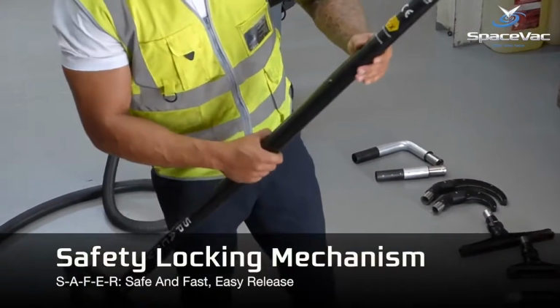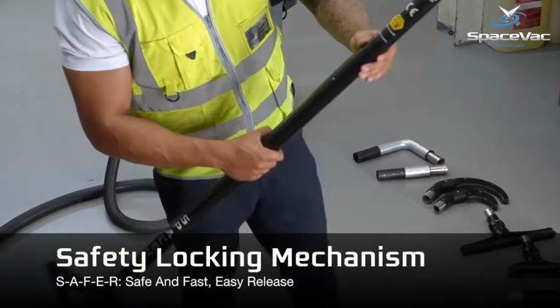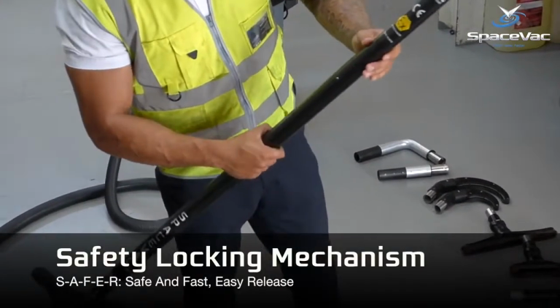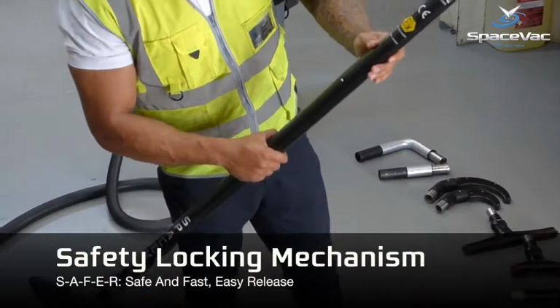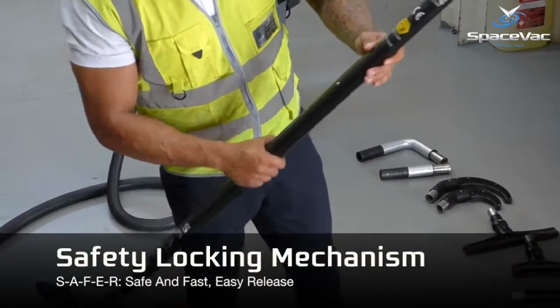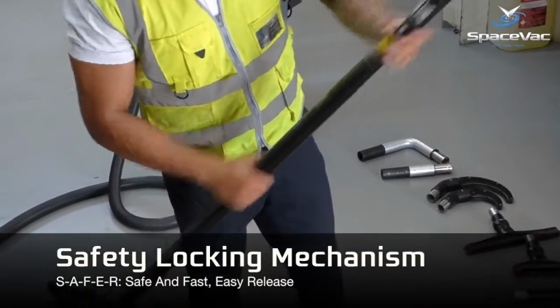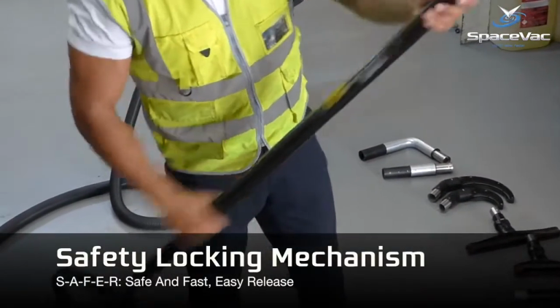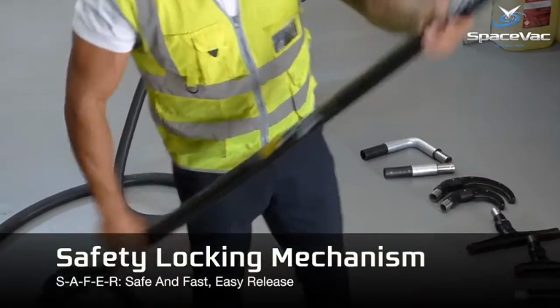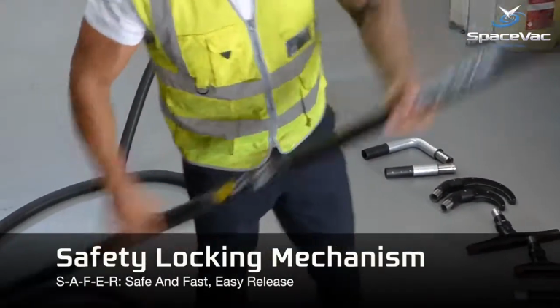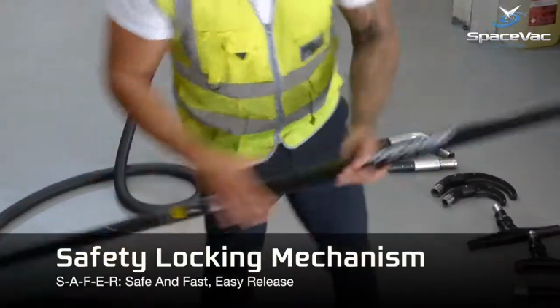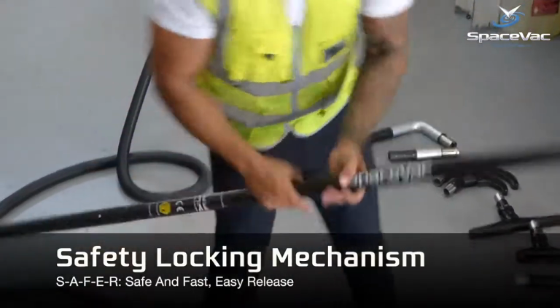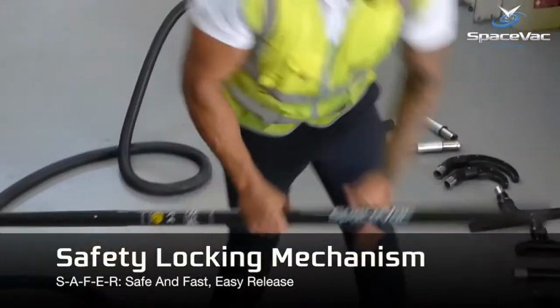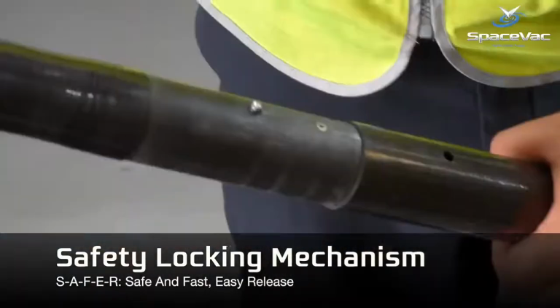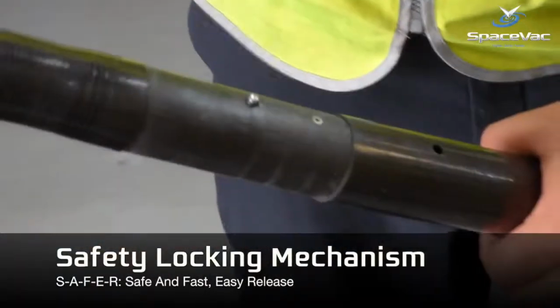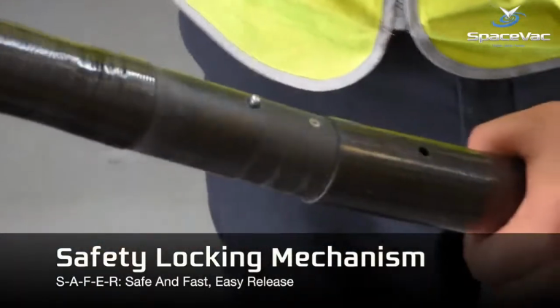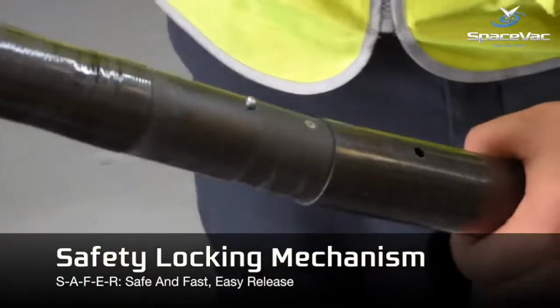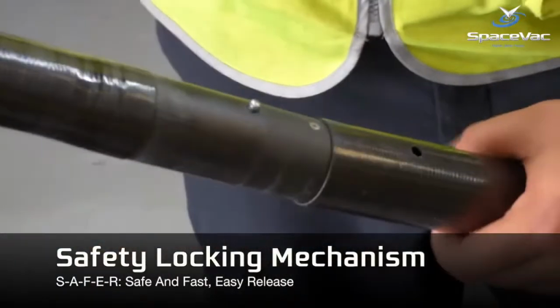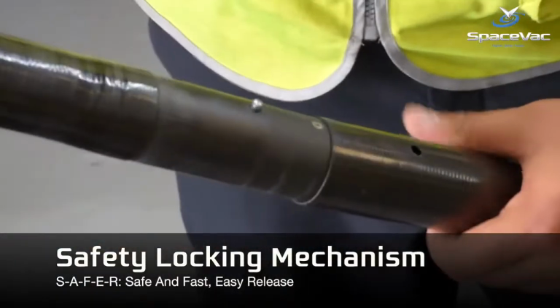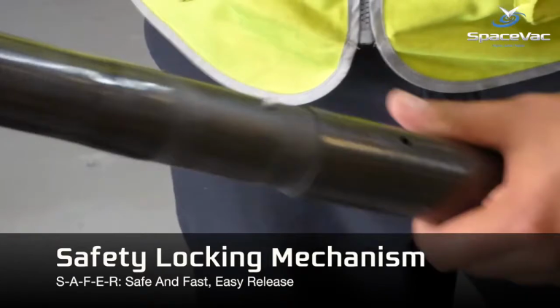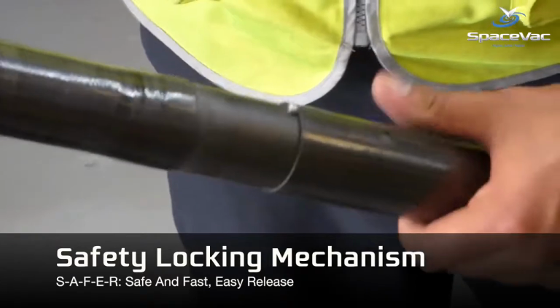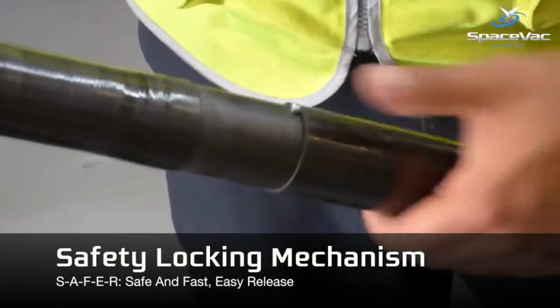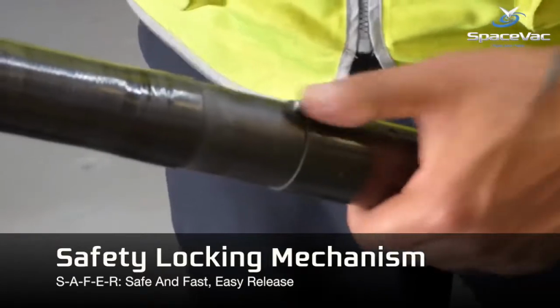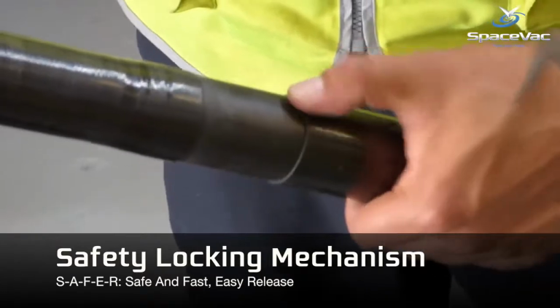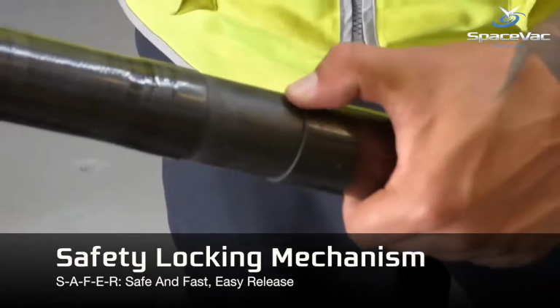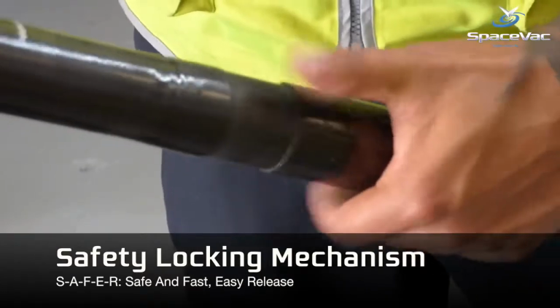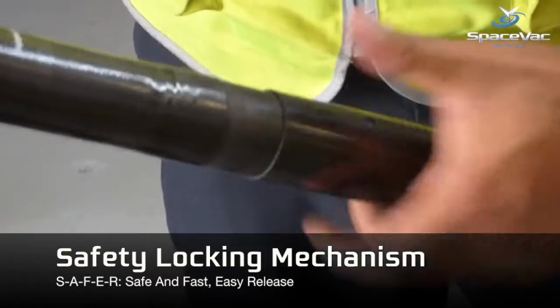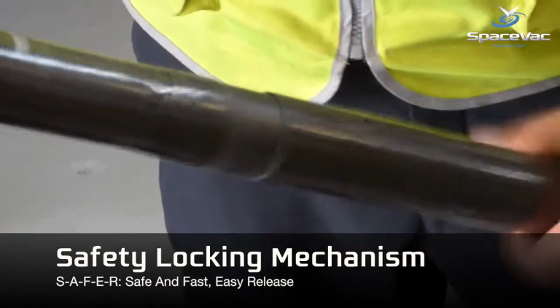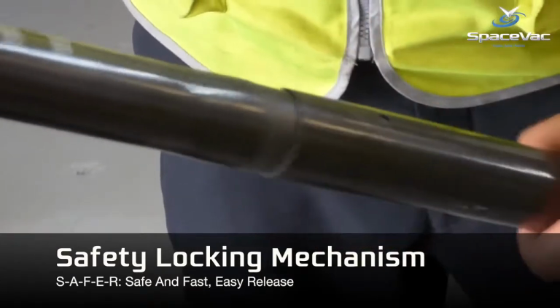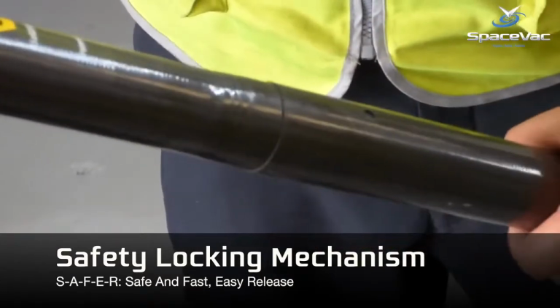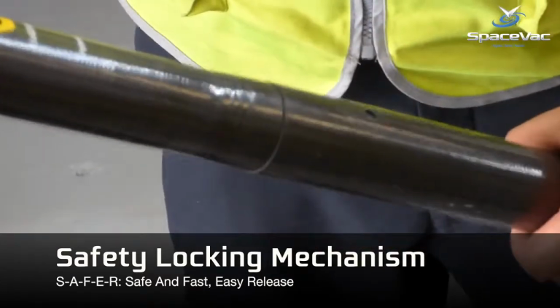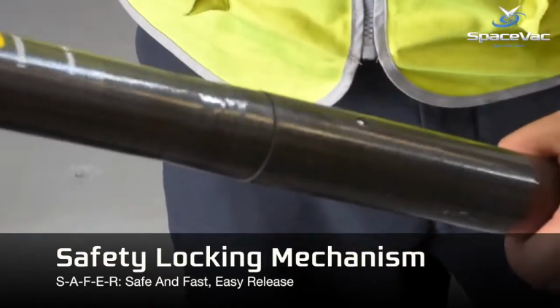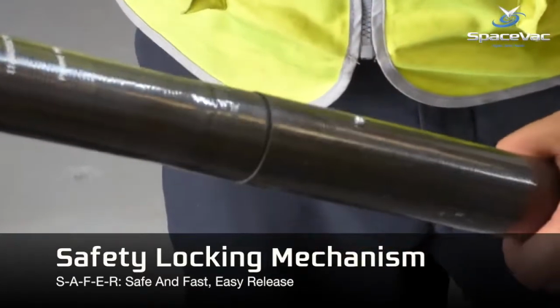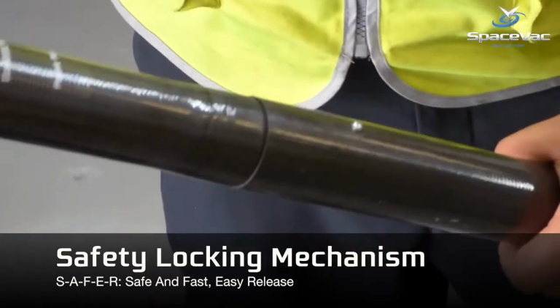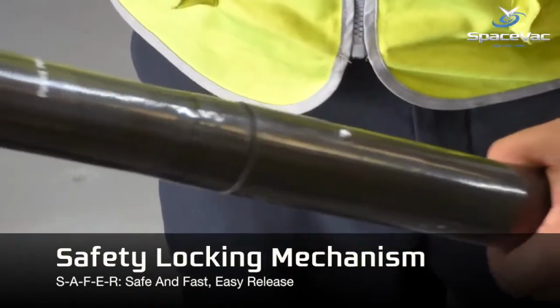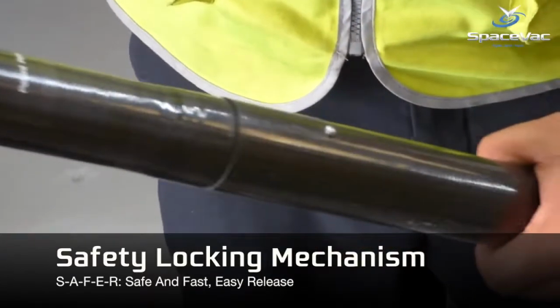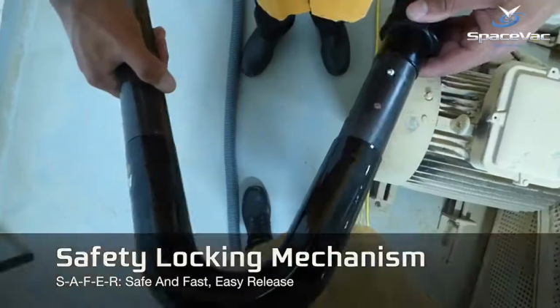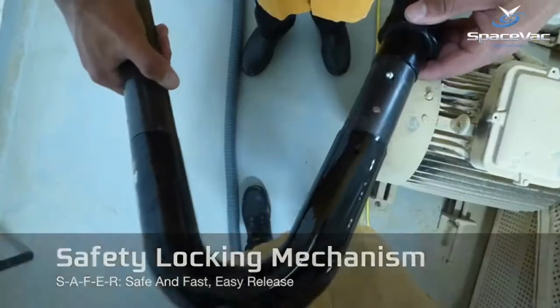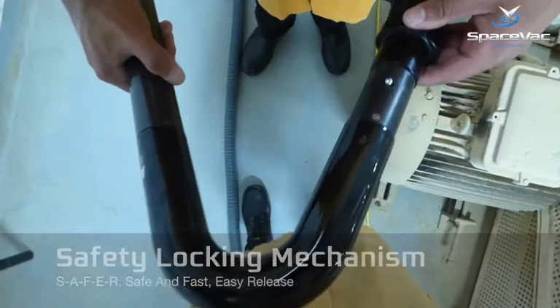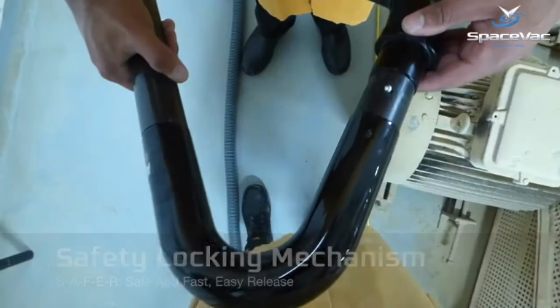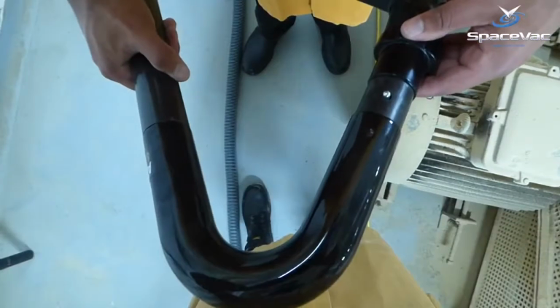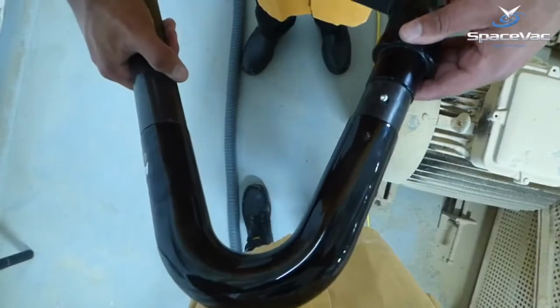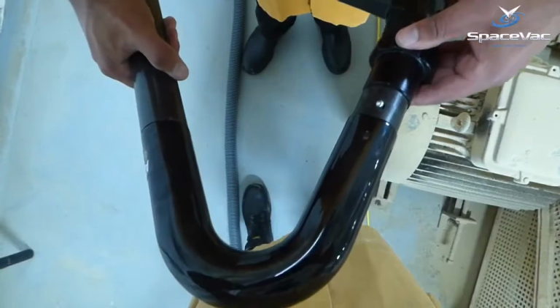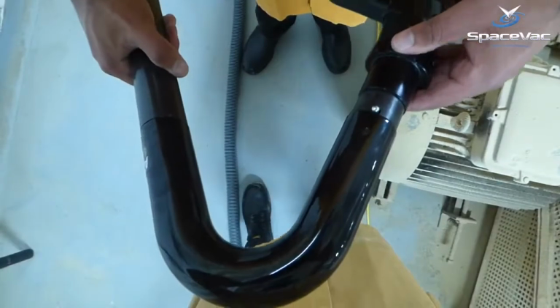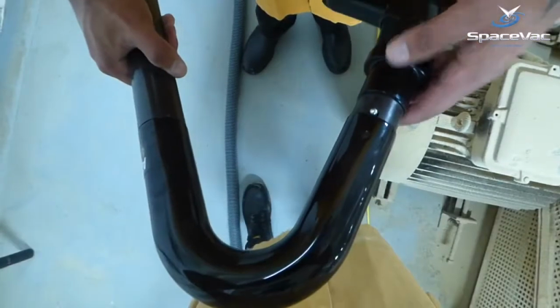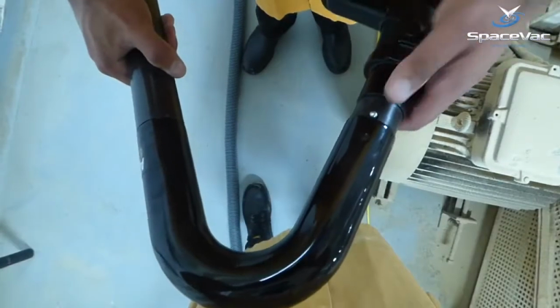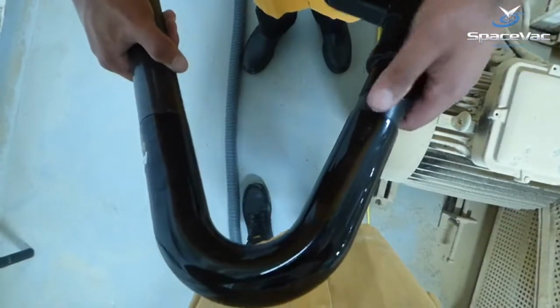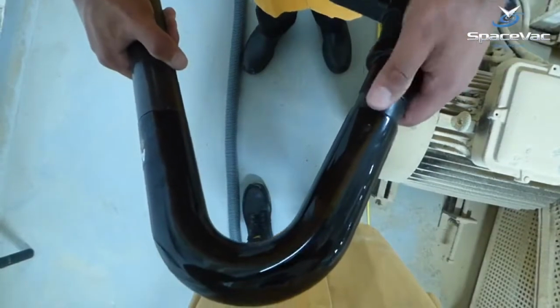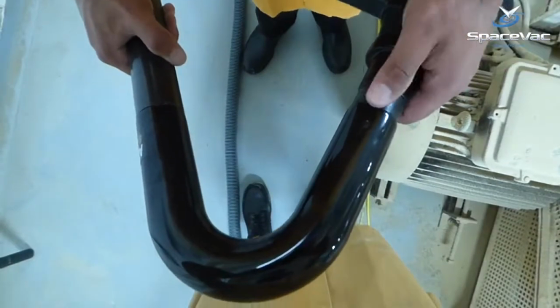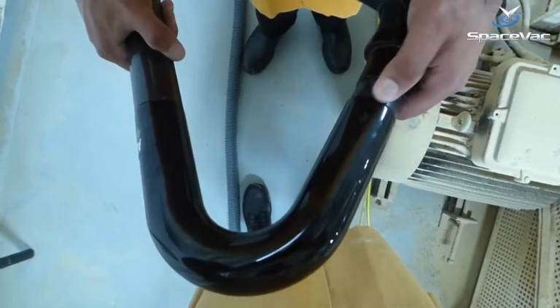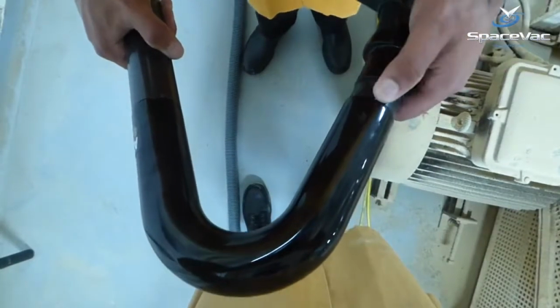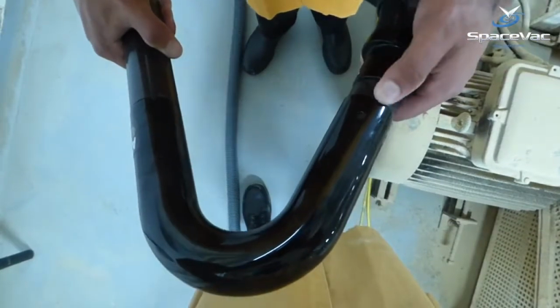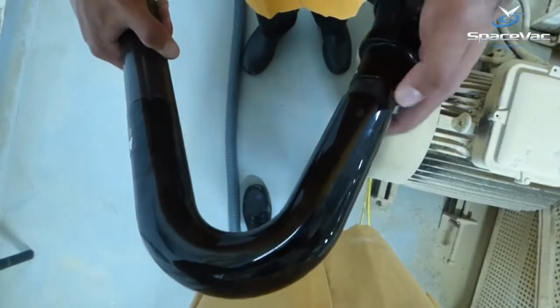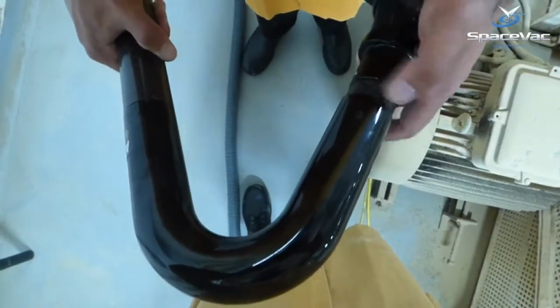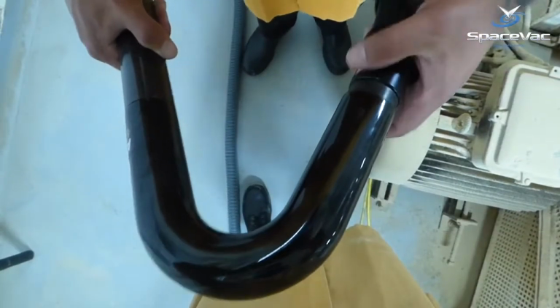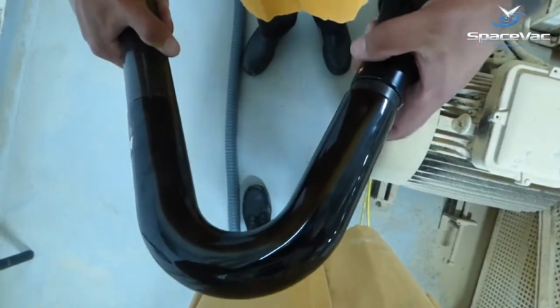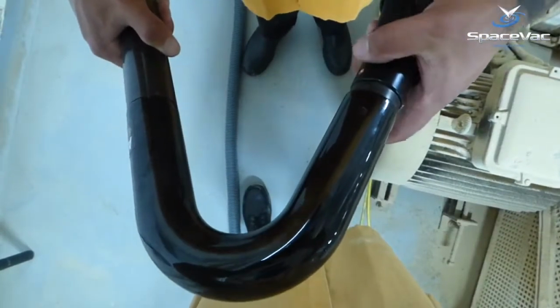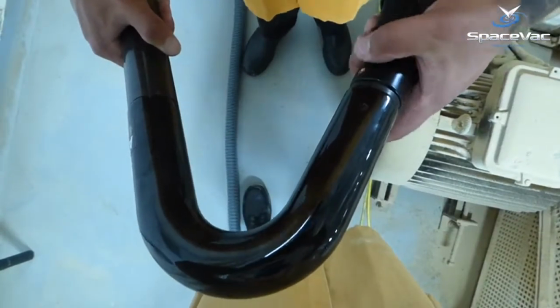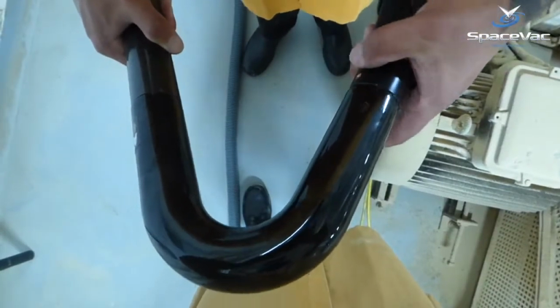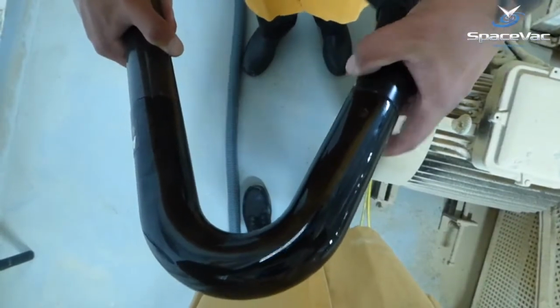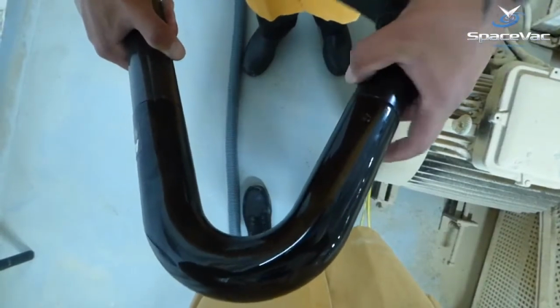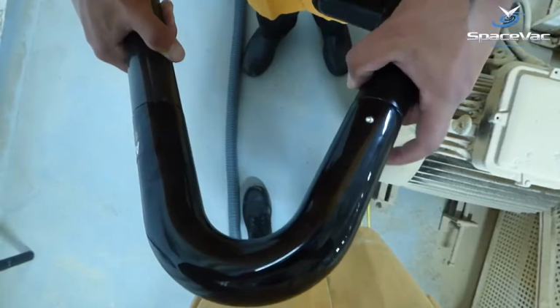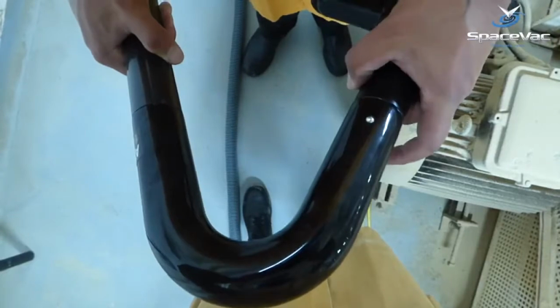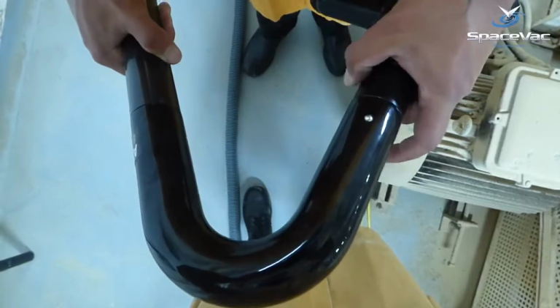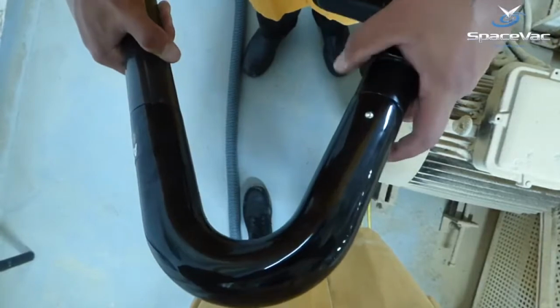Designed with safety at heart, the SpaceFact System features our unique safety locking mechanism, standard on all of our tools, to ensure total operator safety.